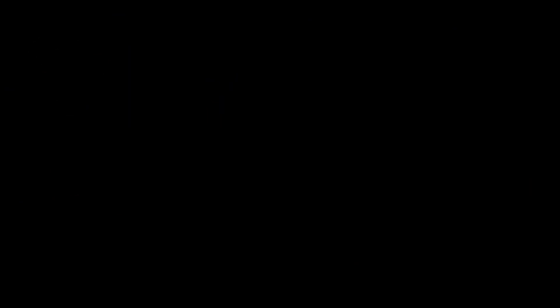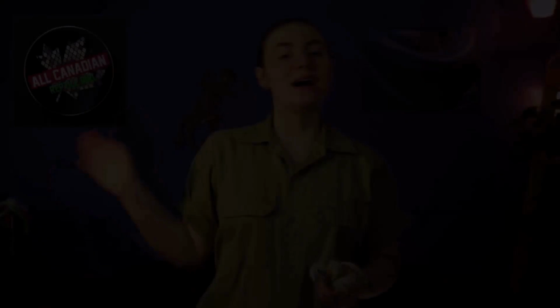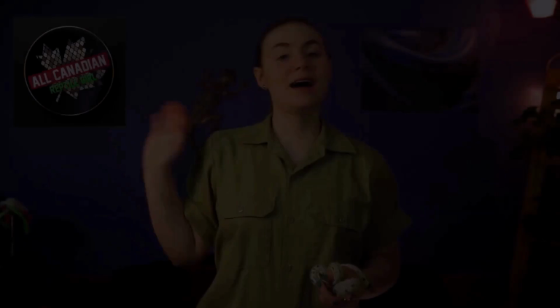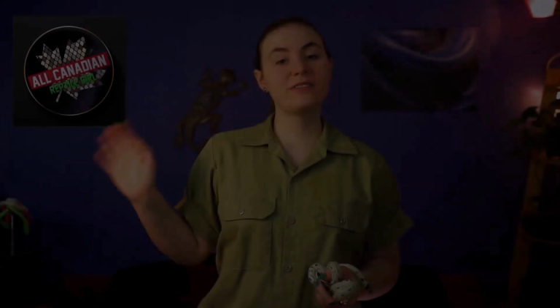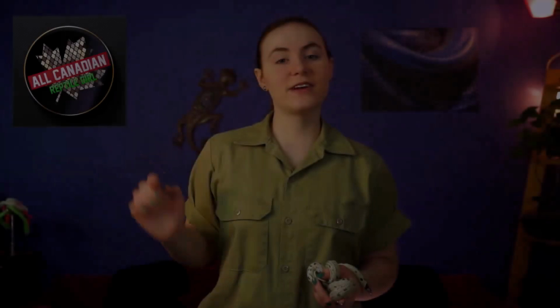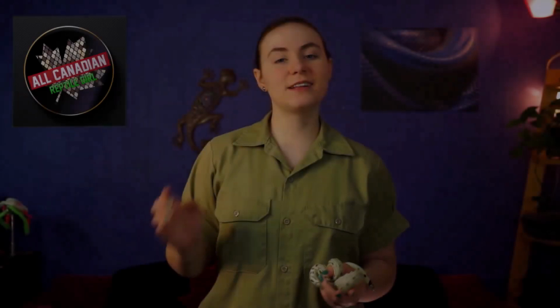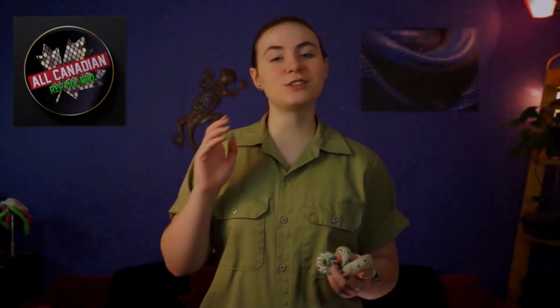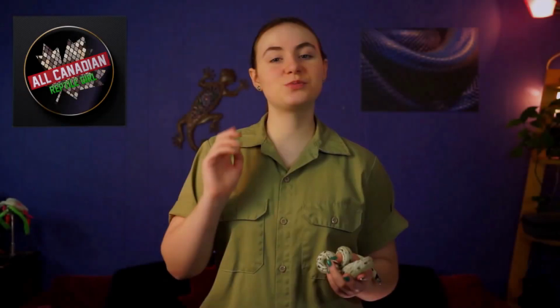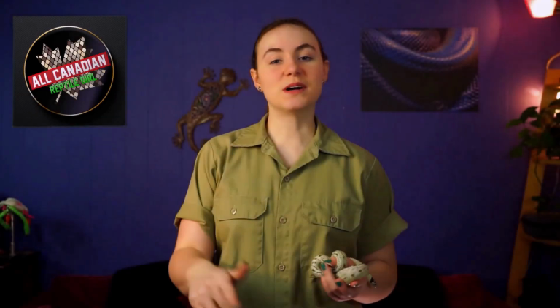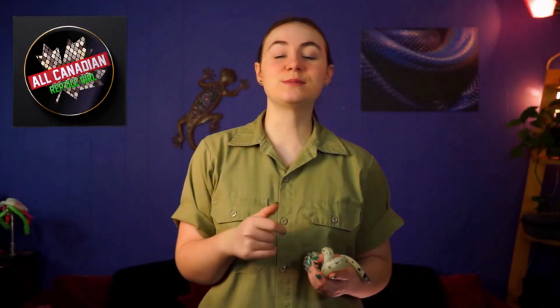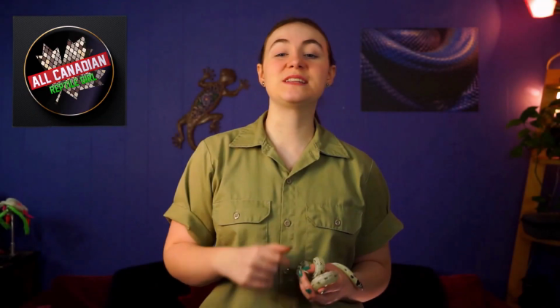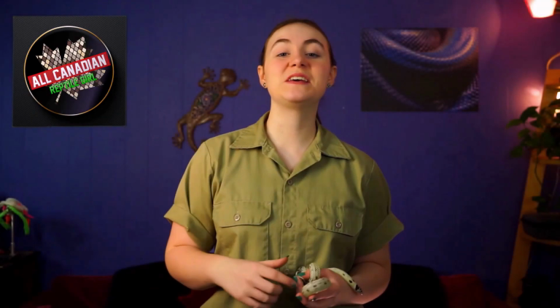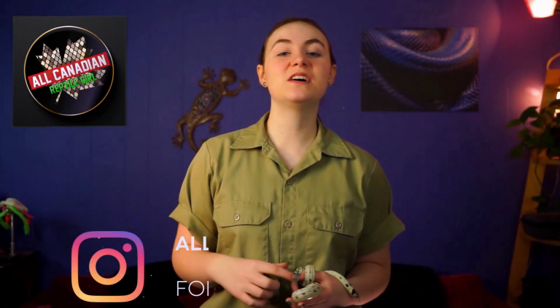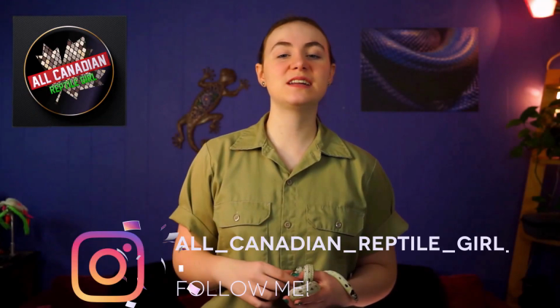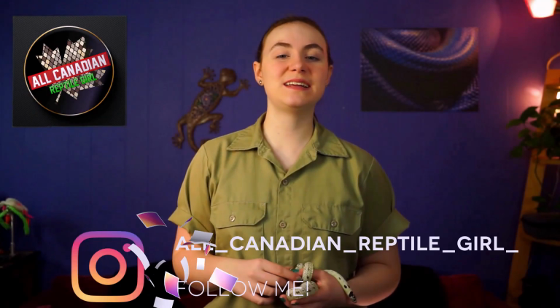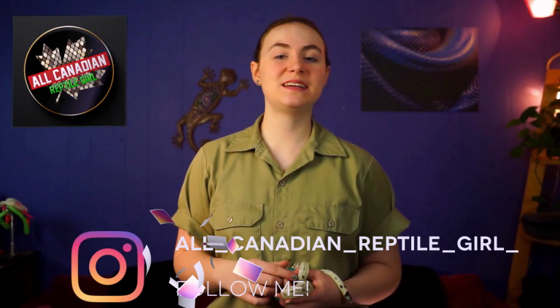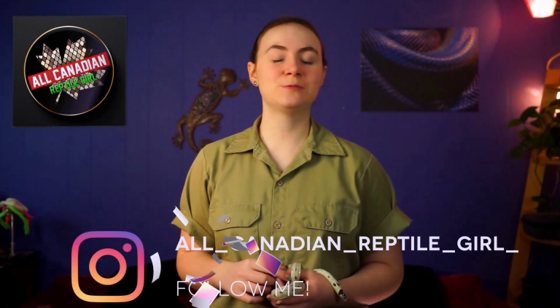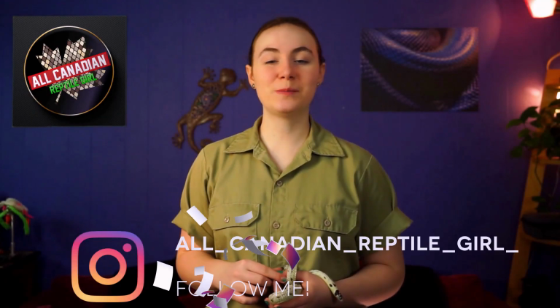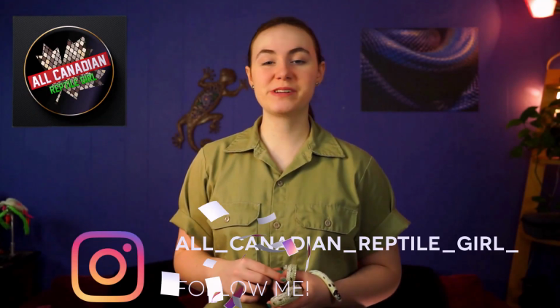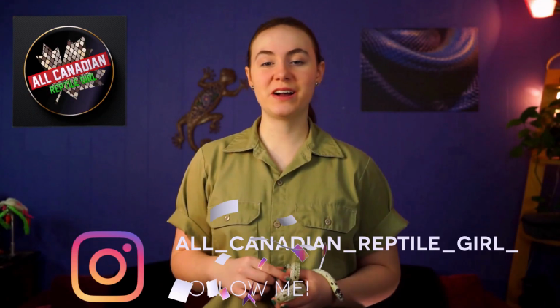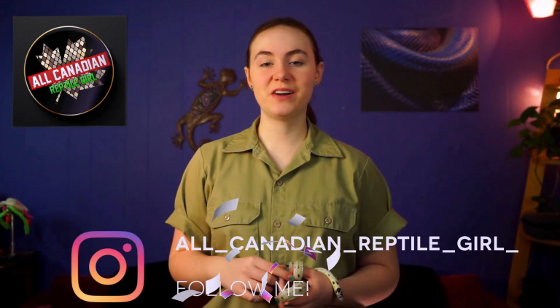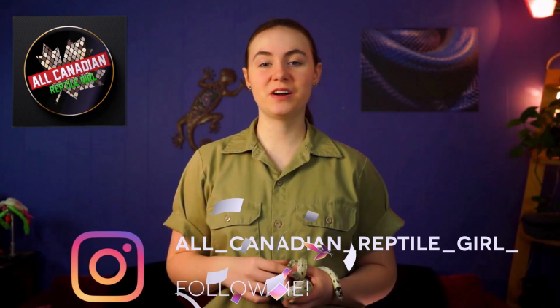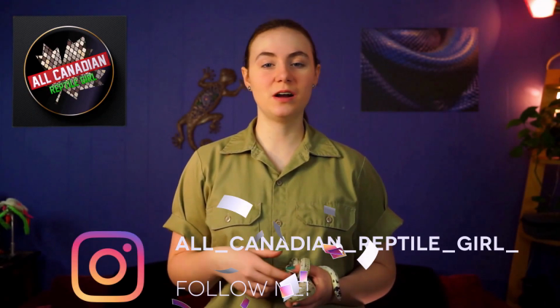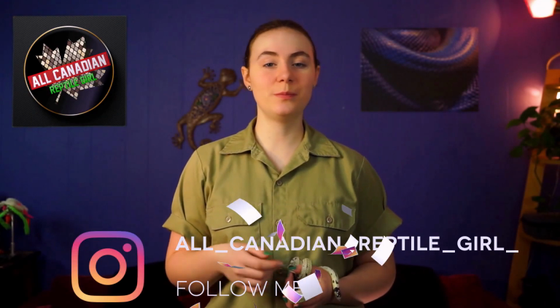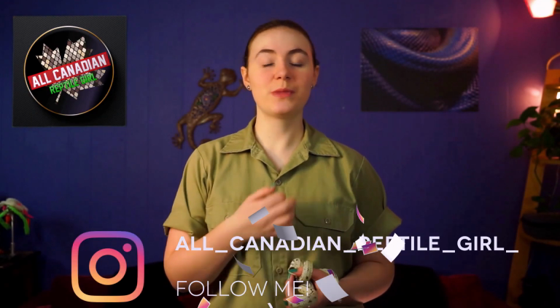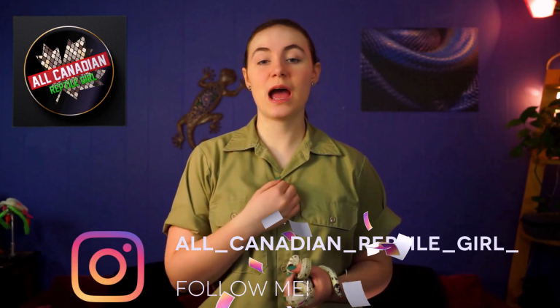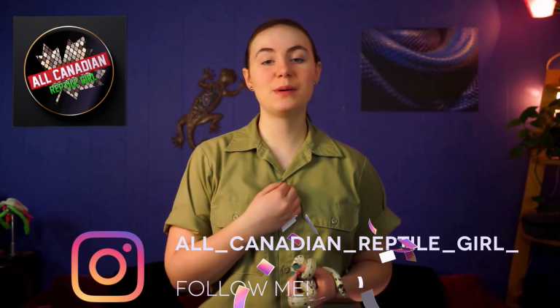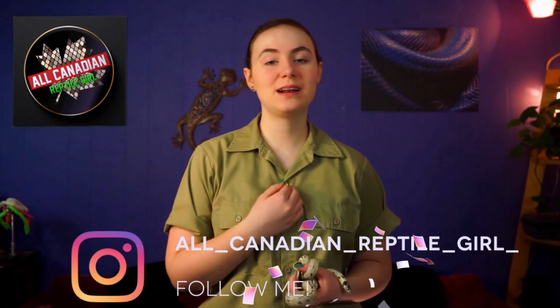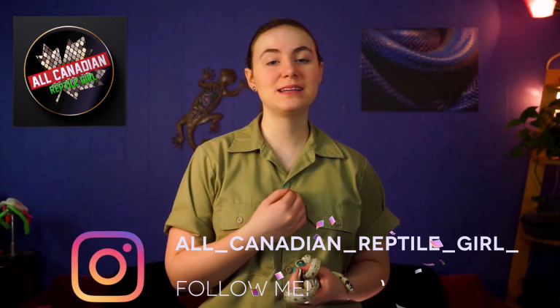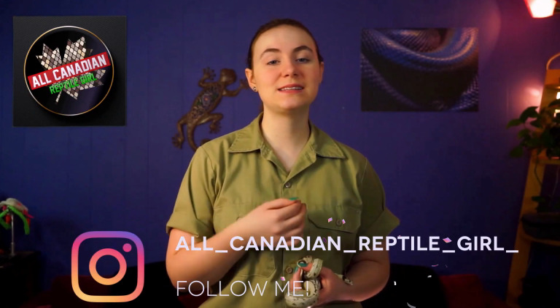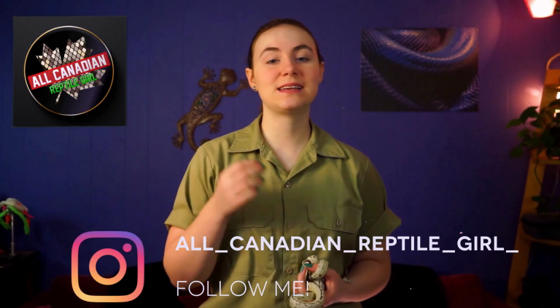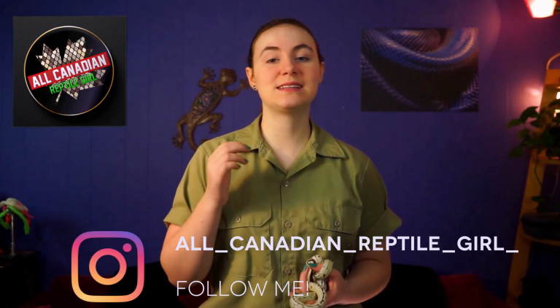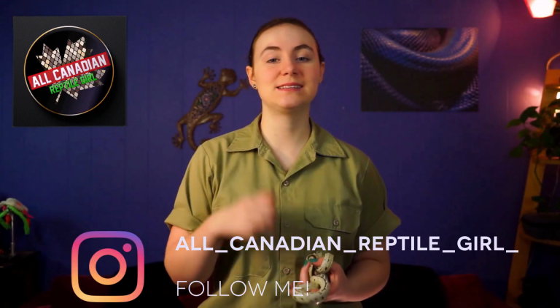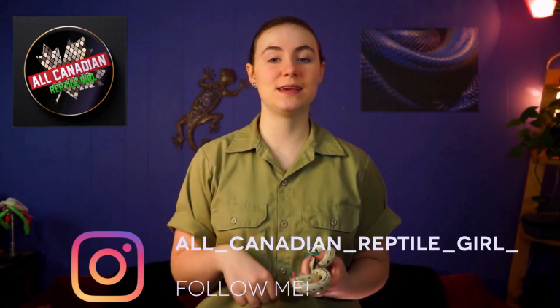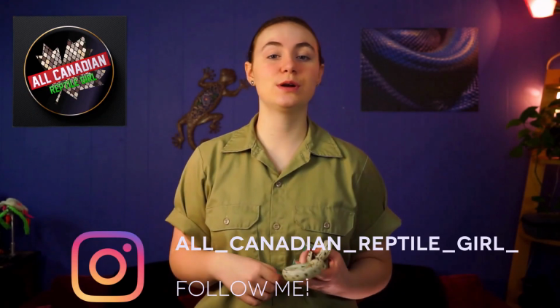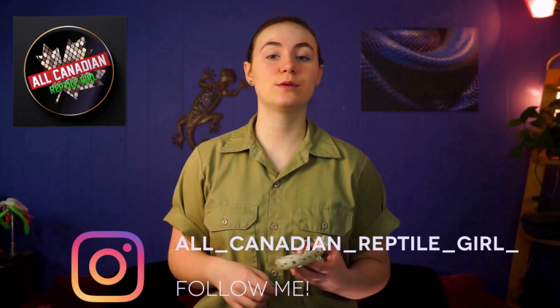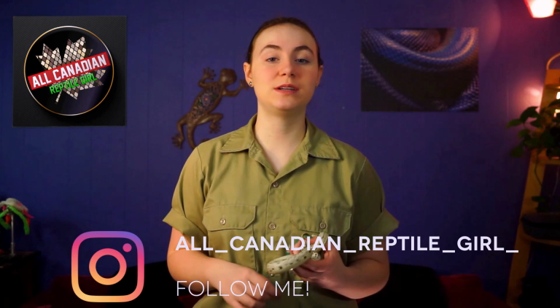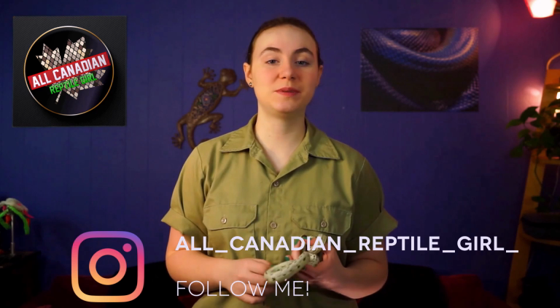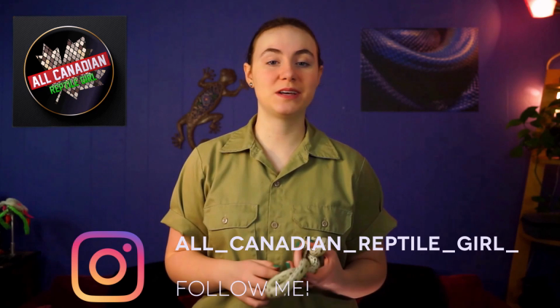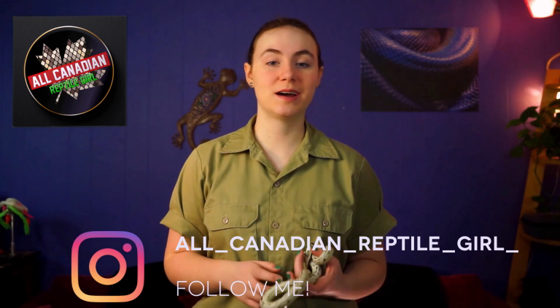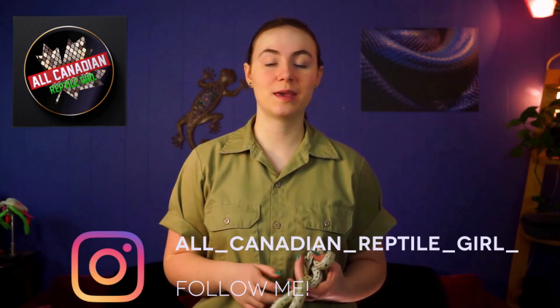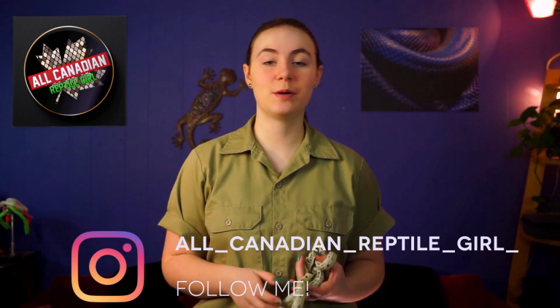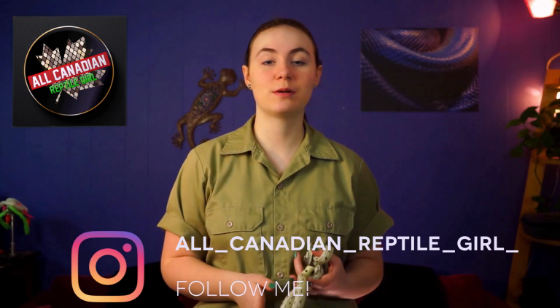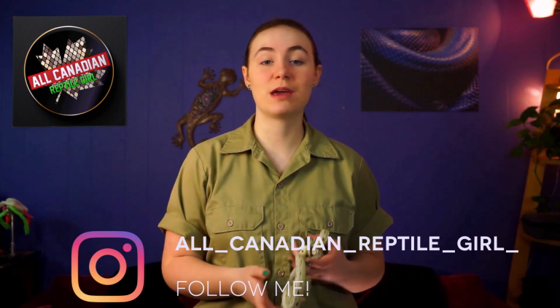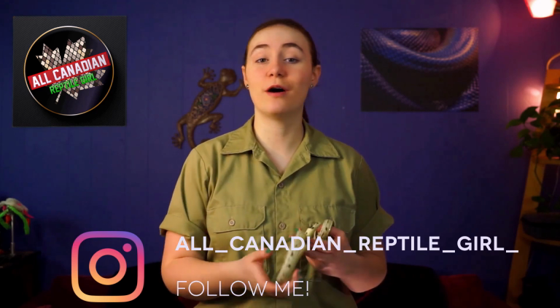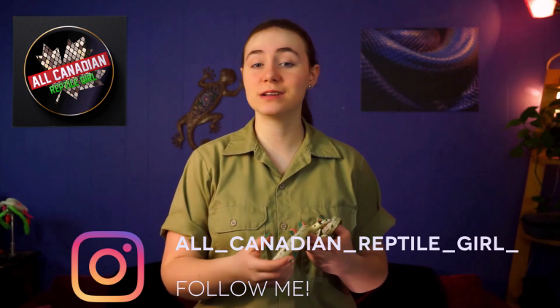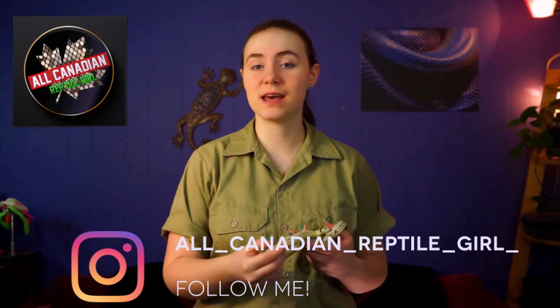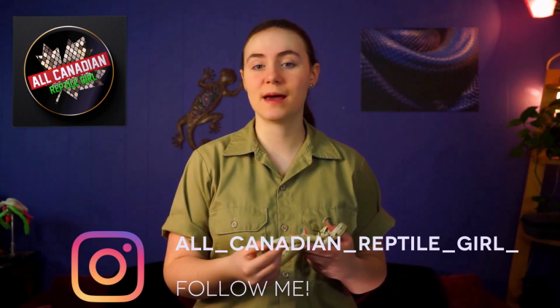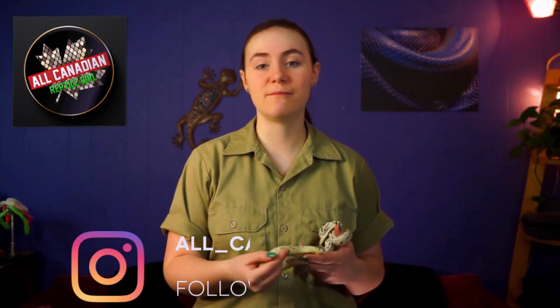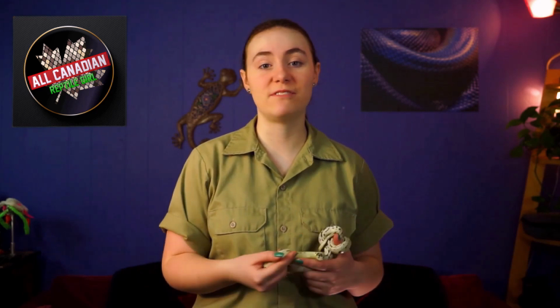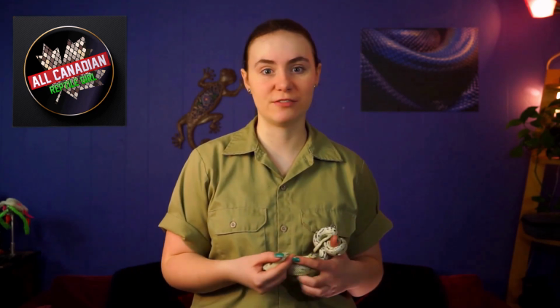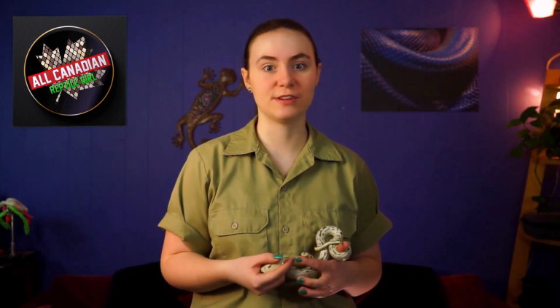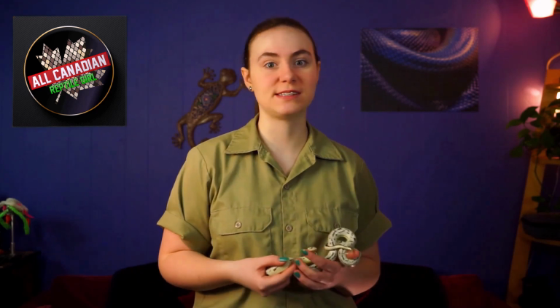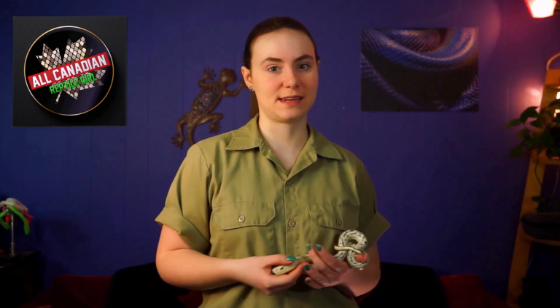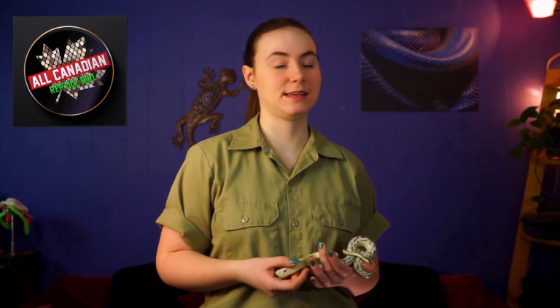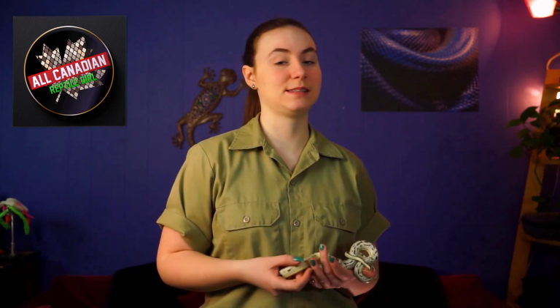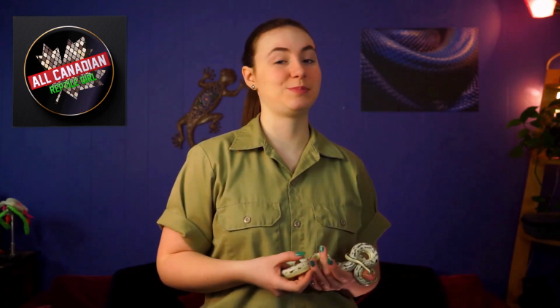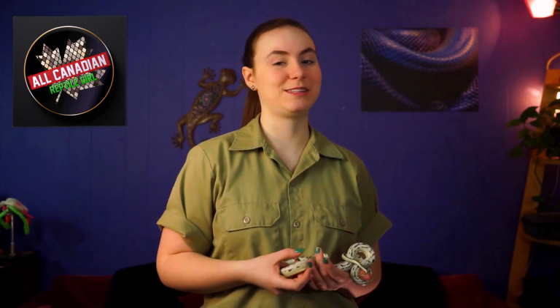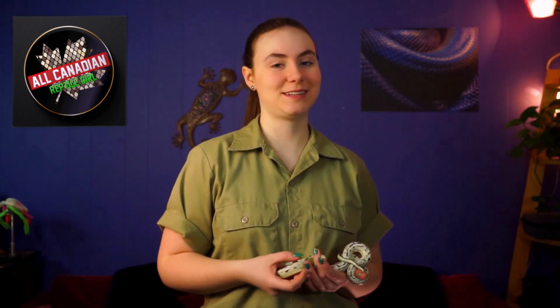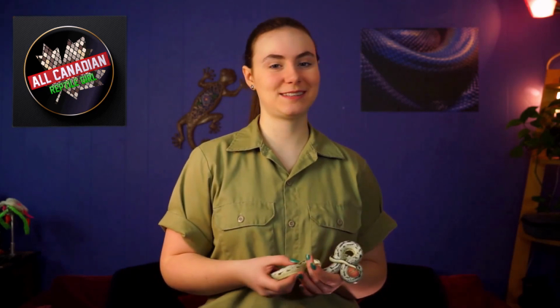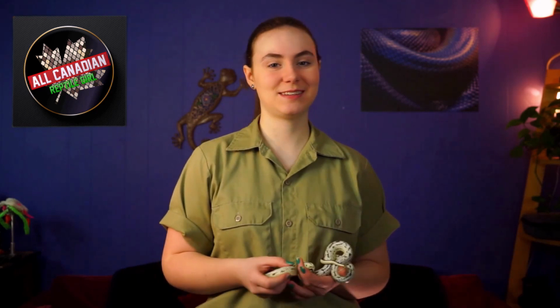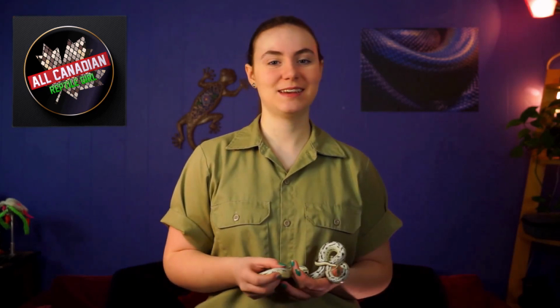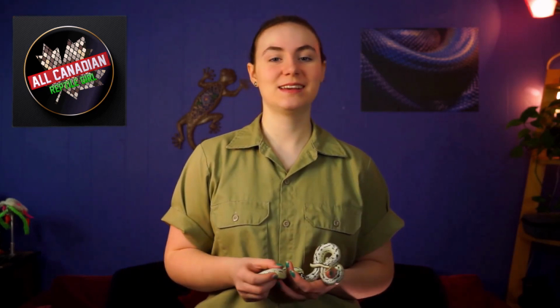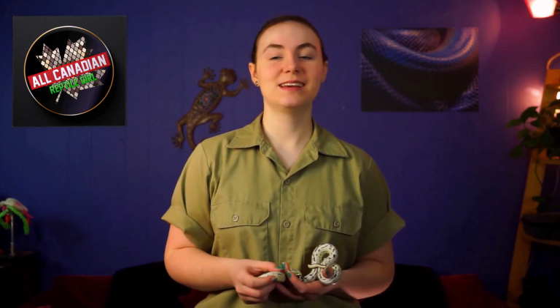Hi friends! Welcome to the All-Canadian Reptile Girl. I'm Annelise and today we are going to be talking about one of my all-time favorite snake species — garter snakes.